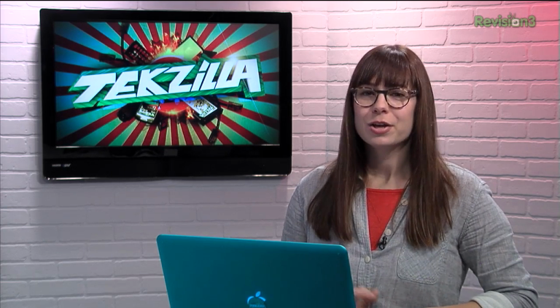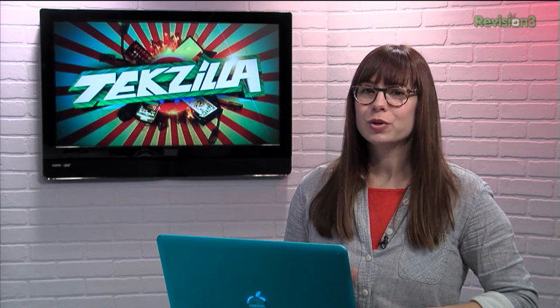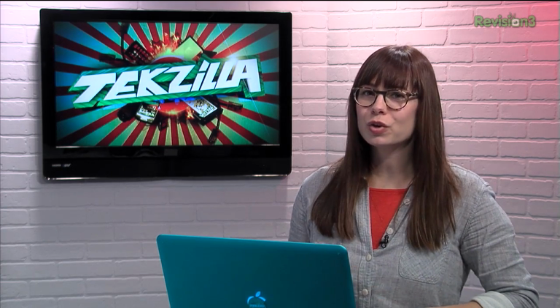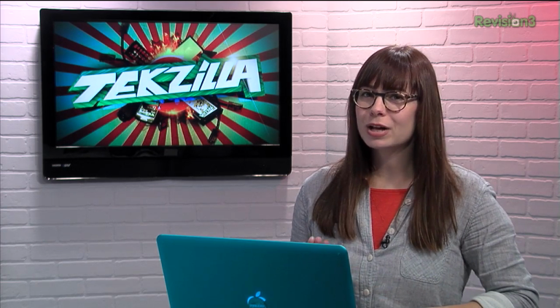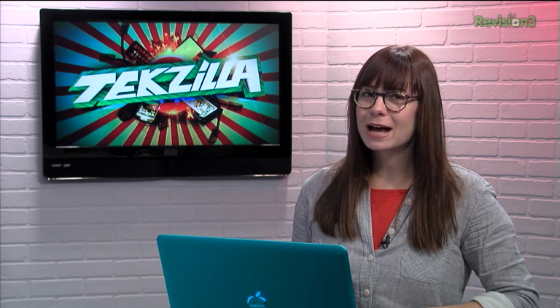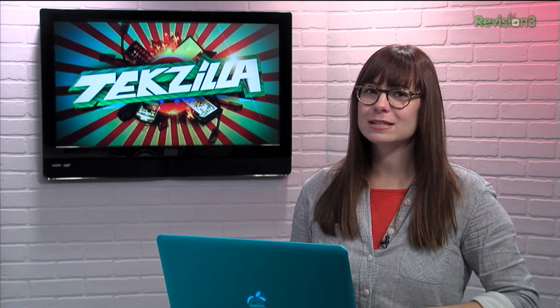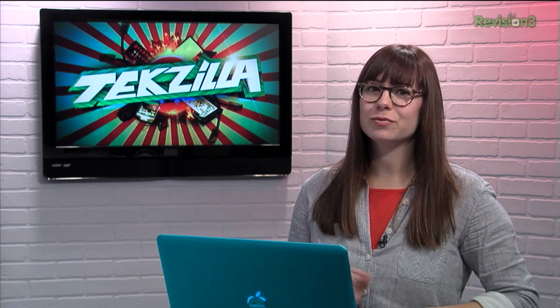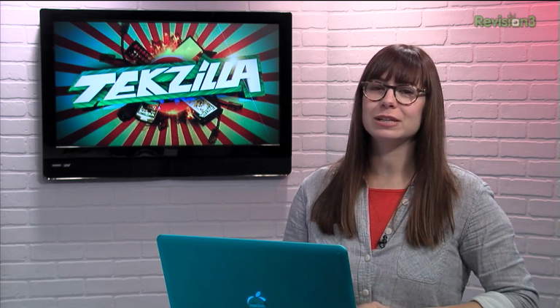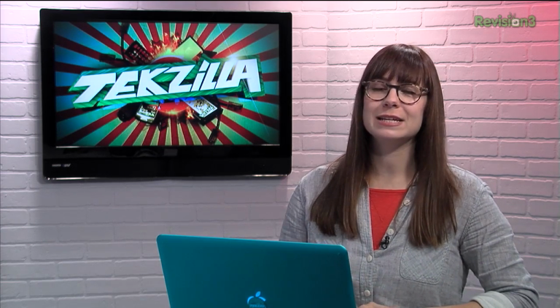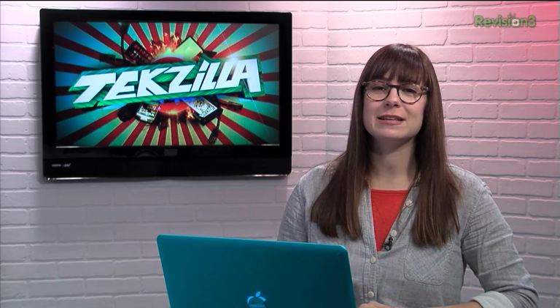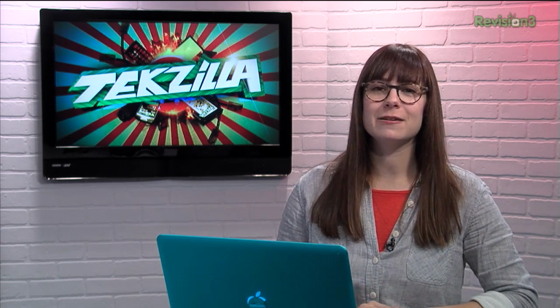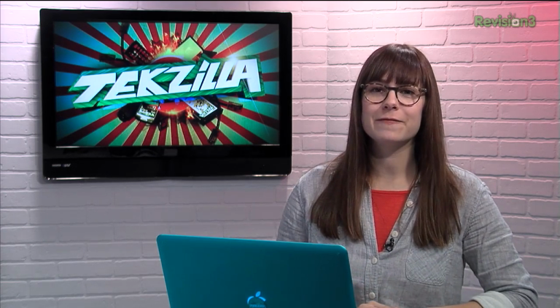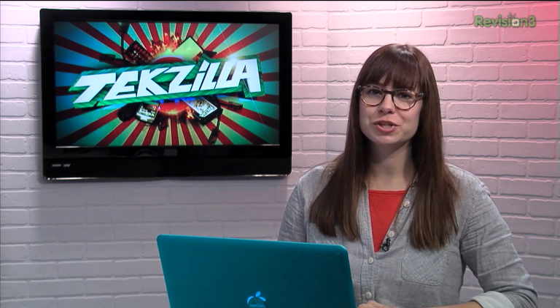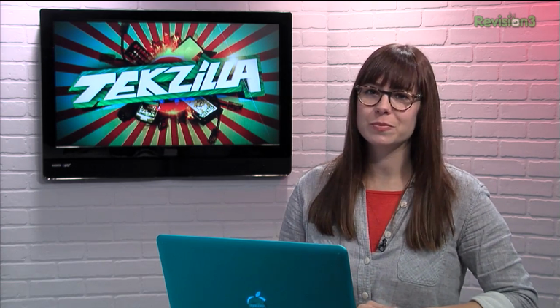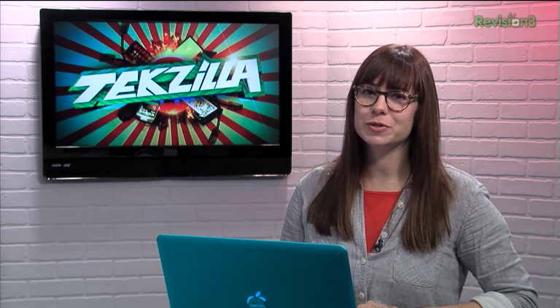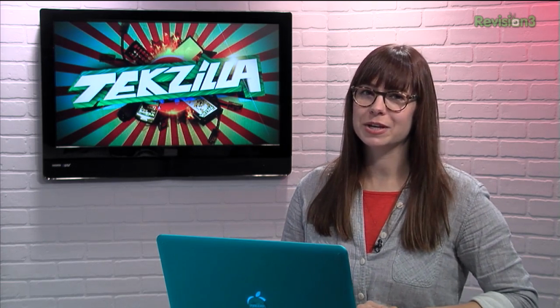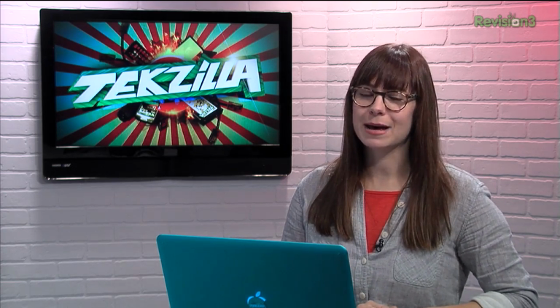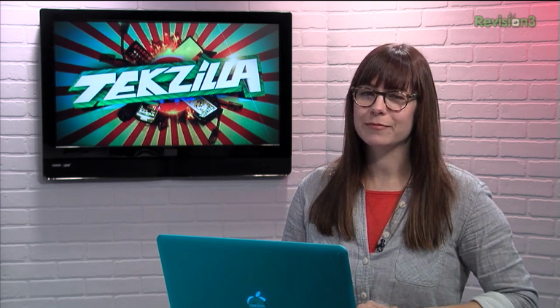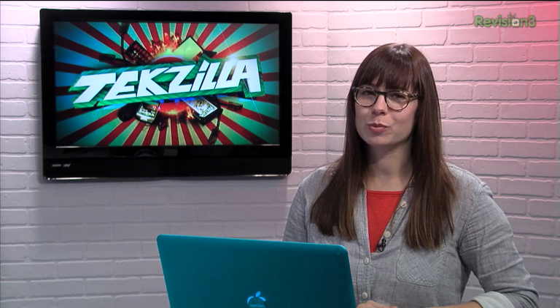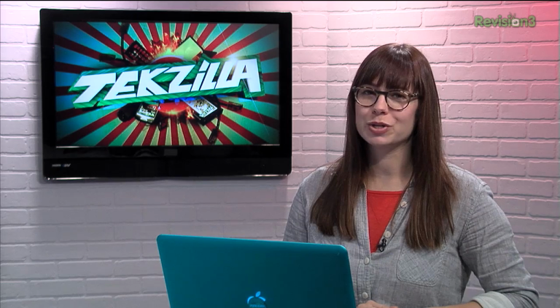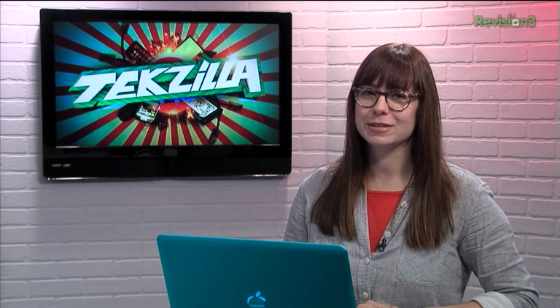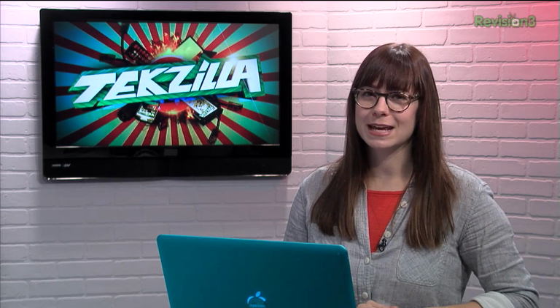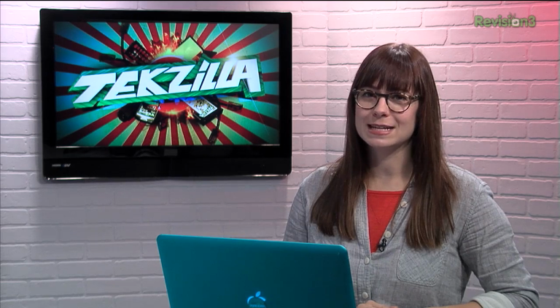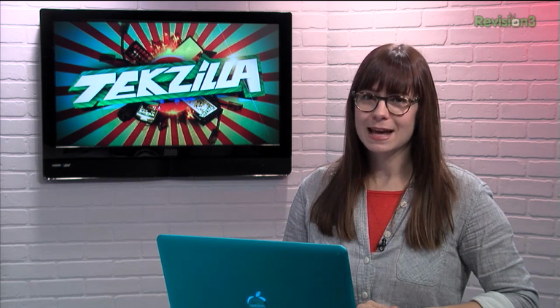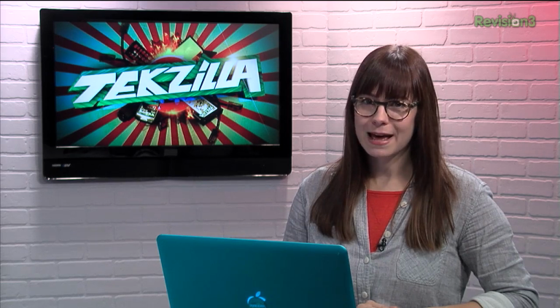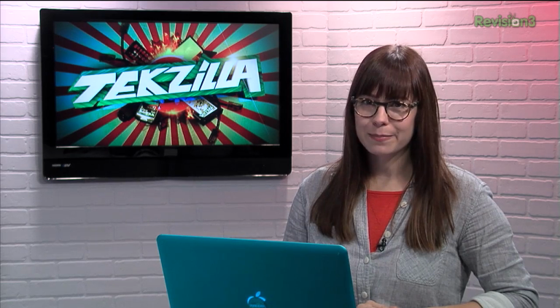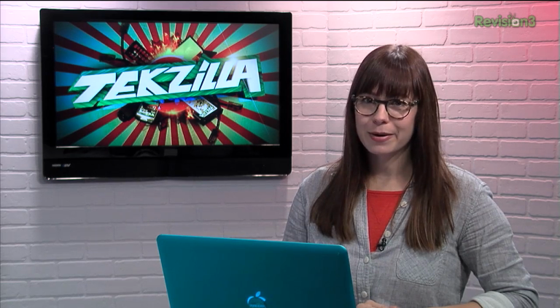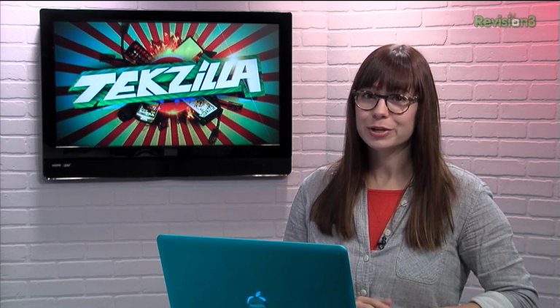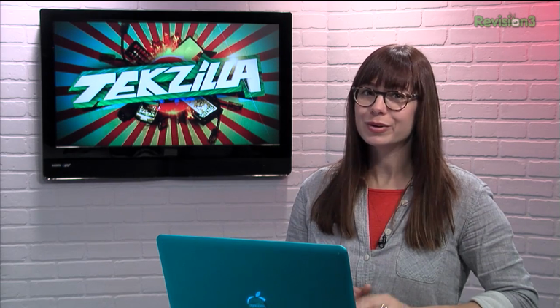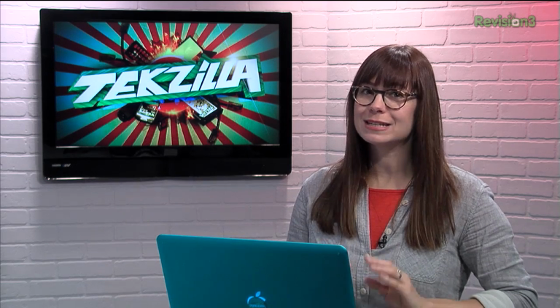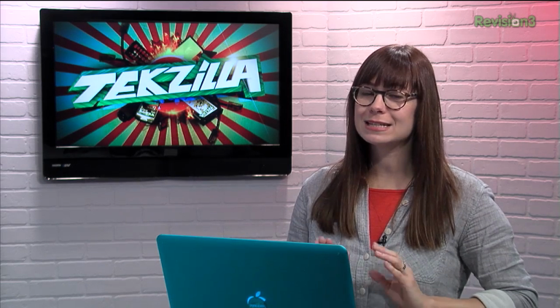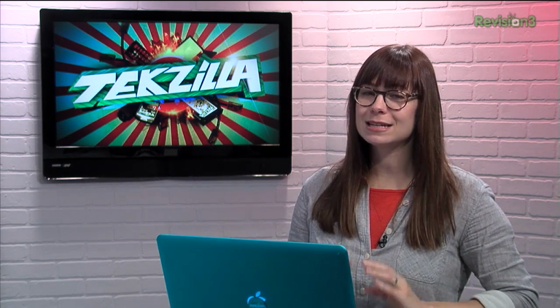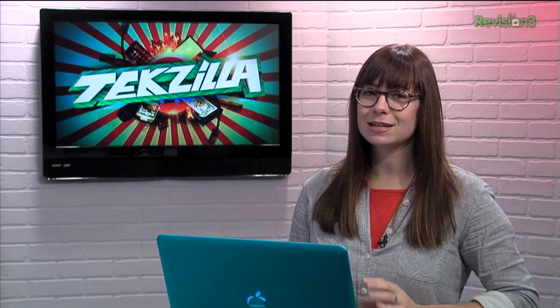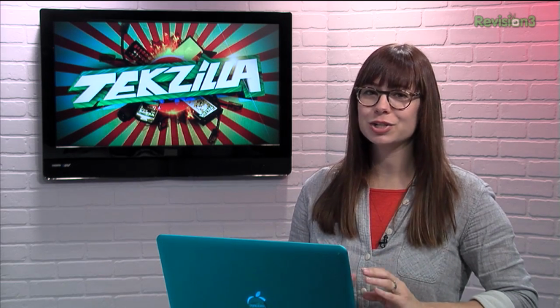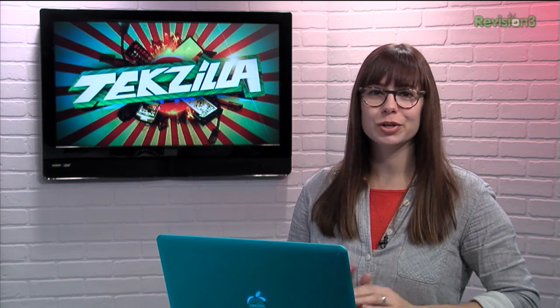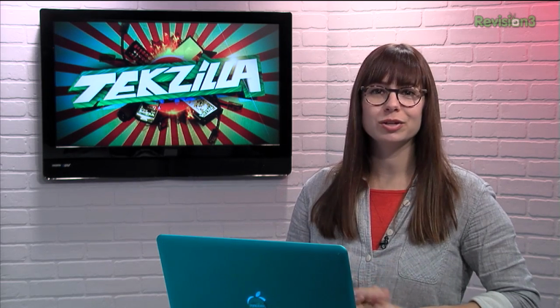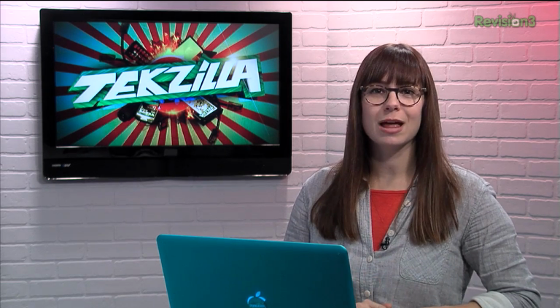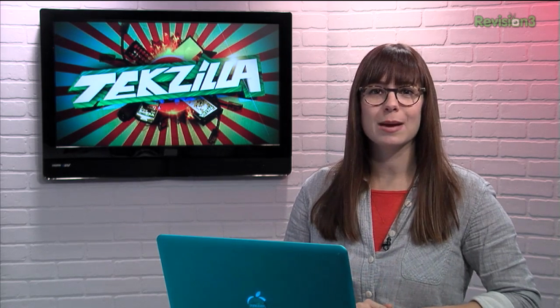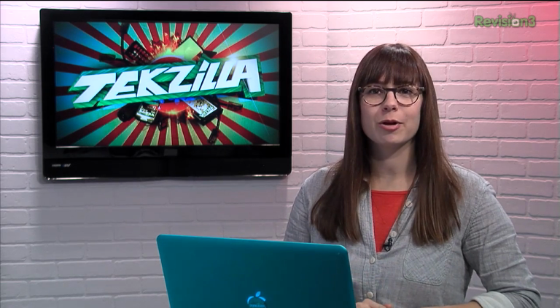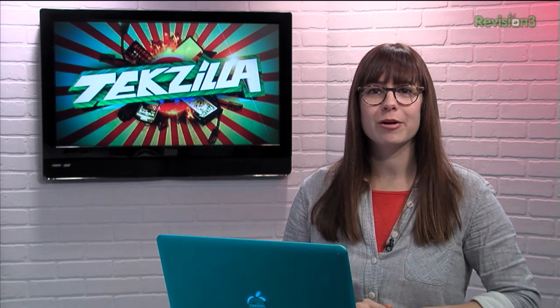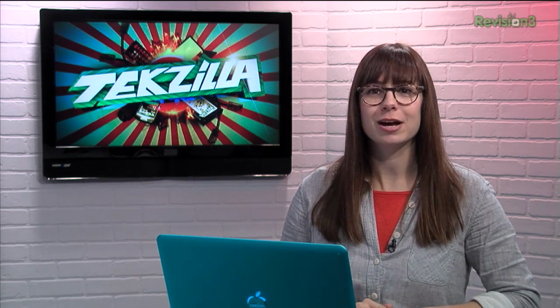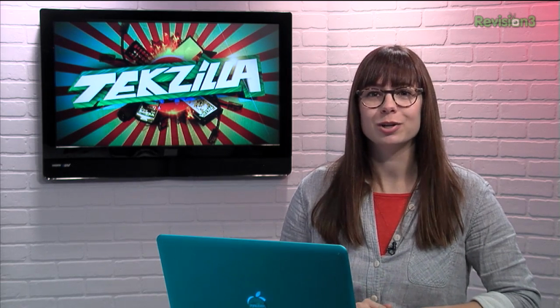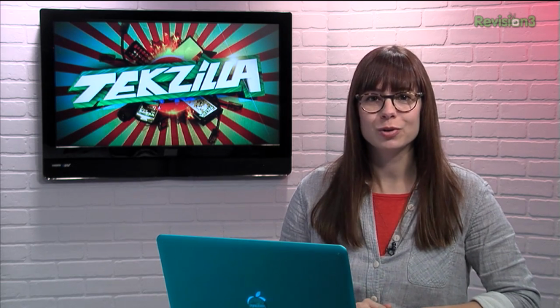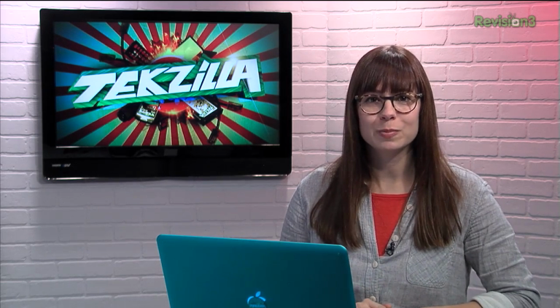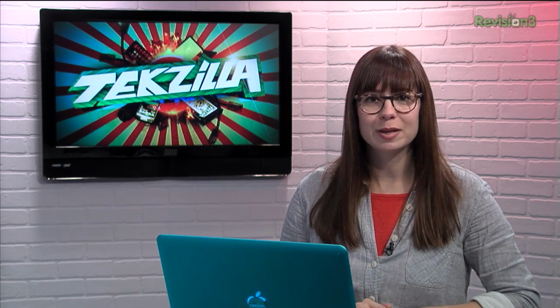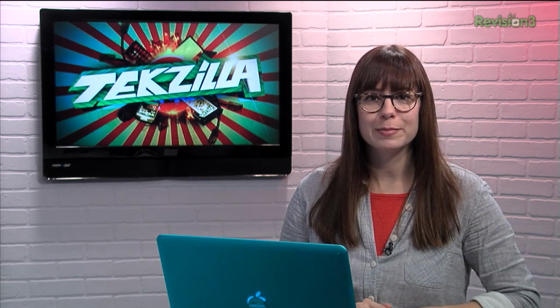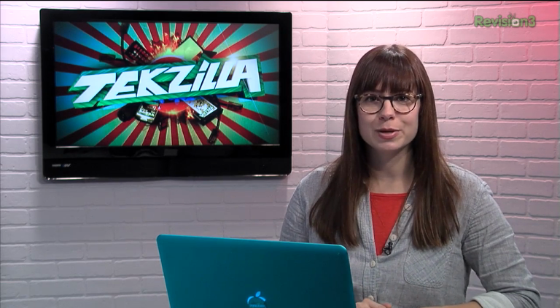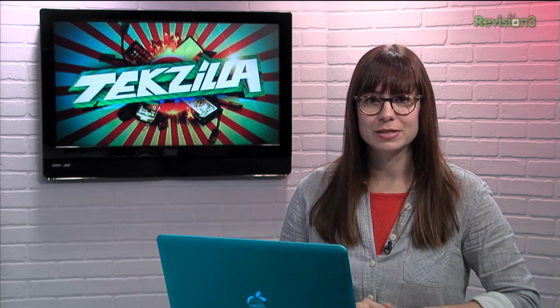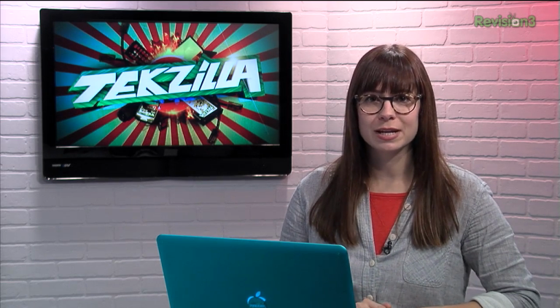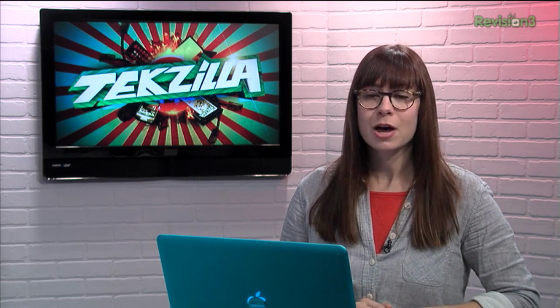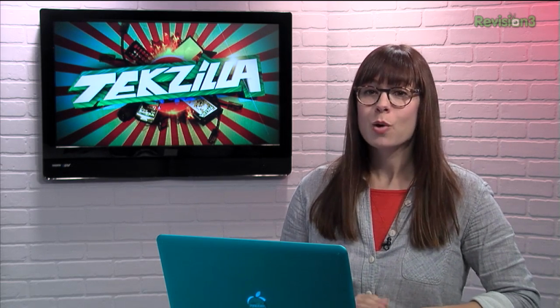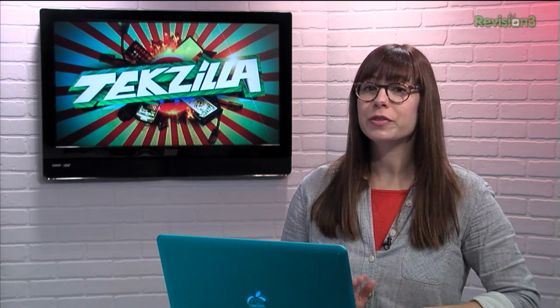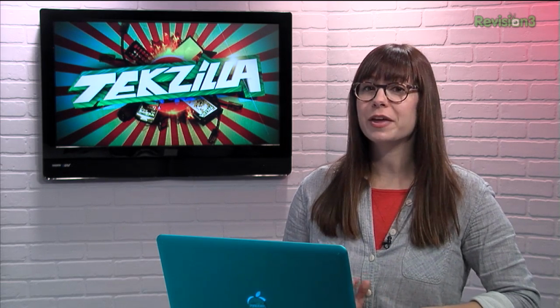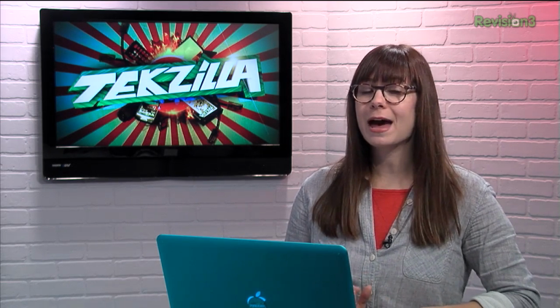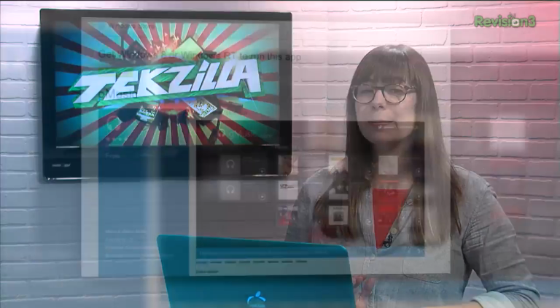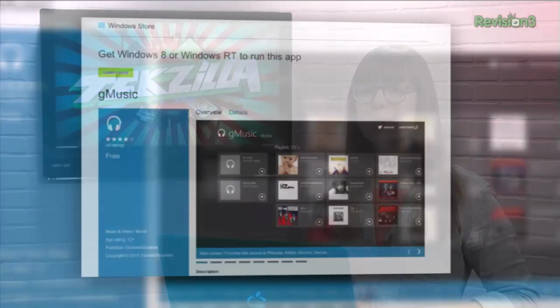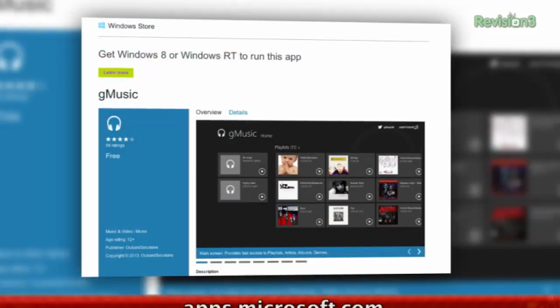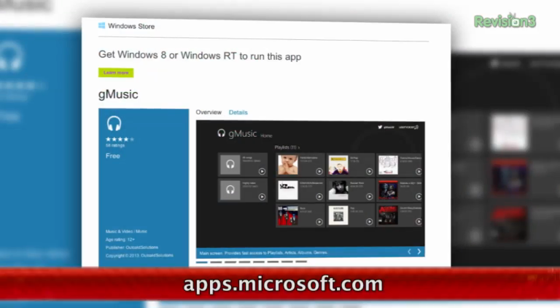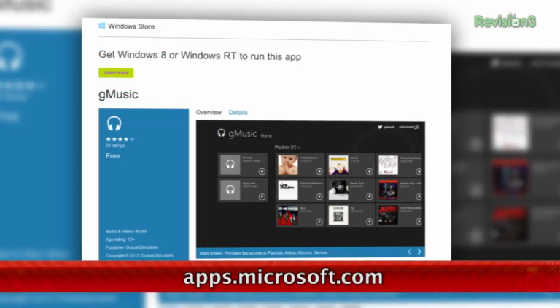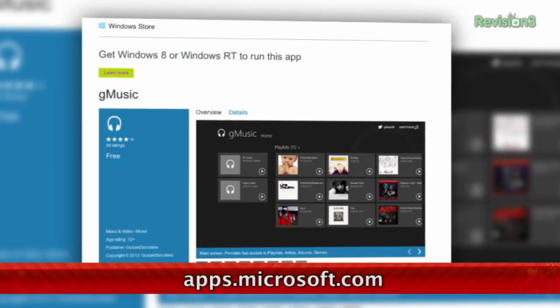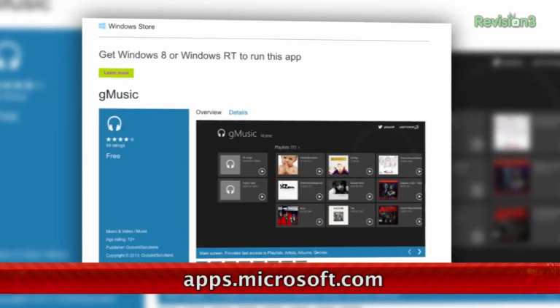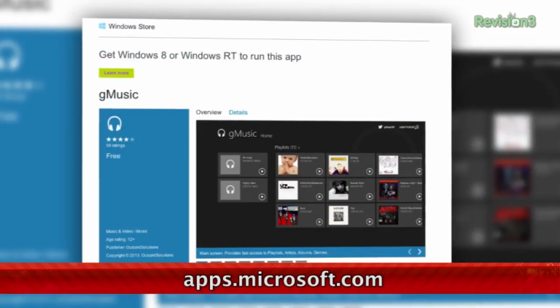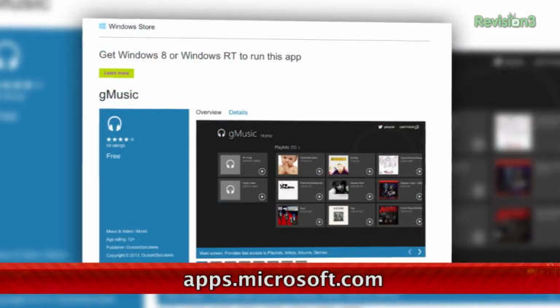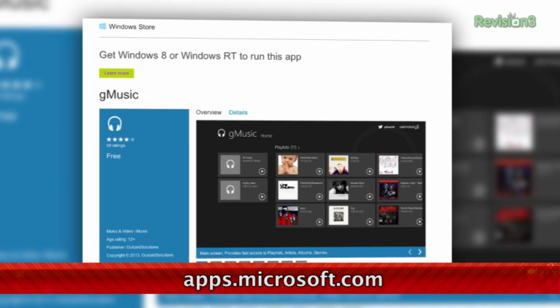Google hasn't released an official music app for Windows 8 yet, but you can still enjoy your library on Google Play Music with the app called GMusic.